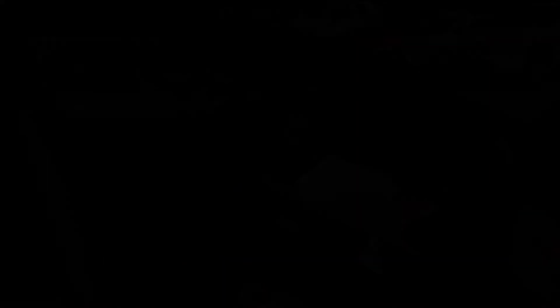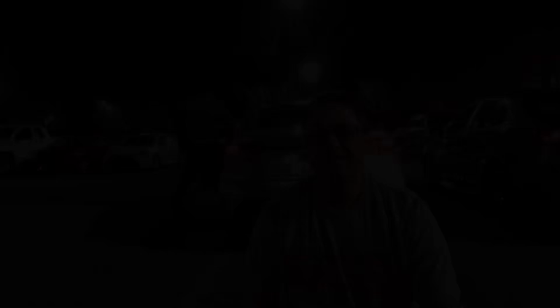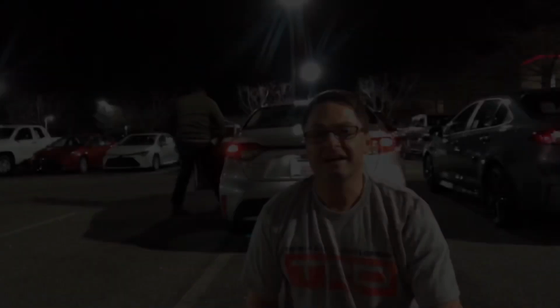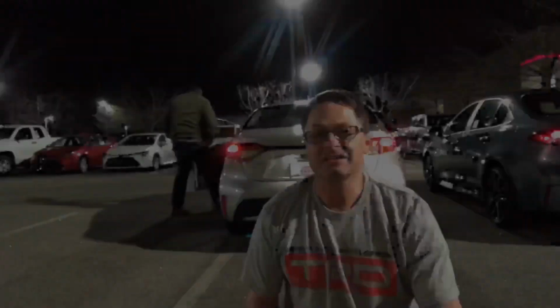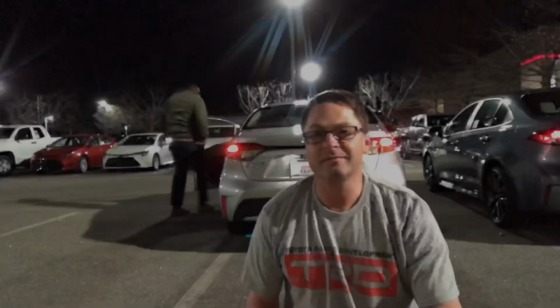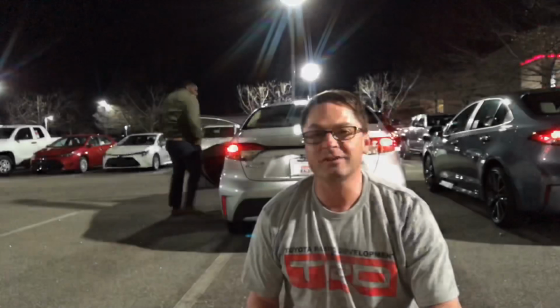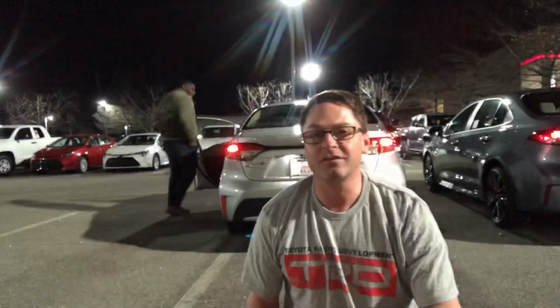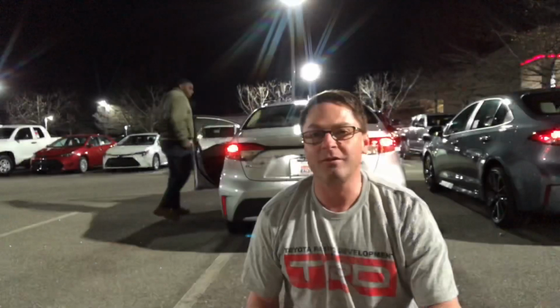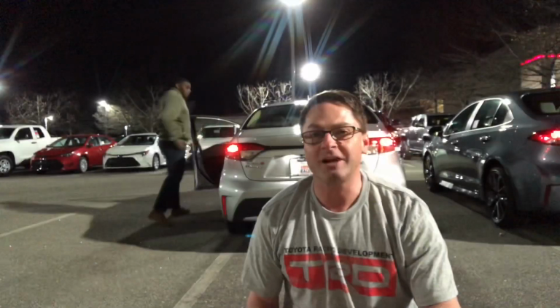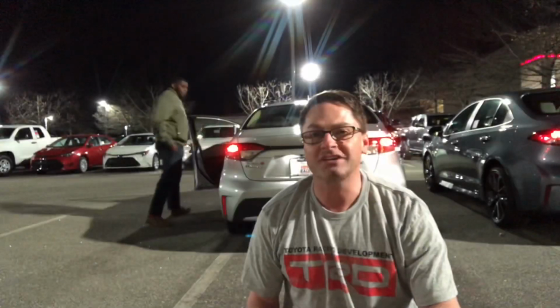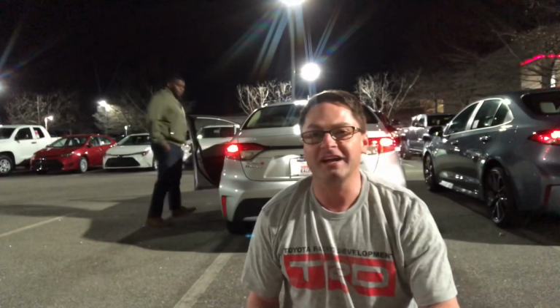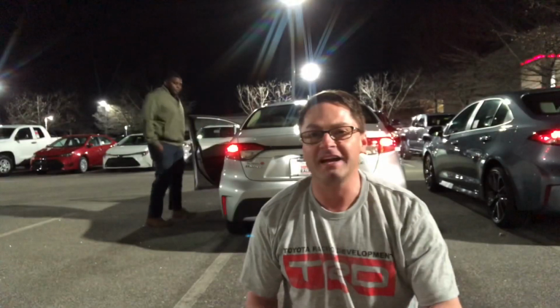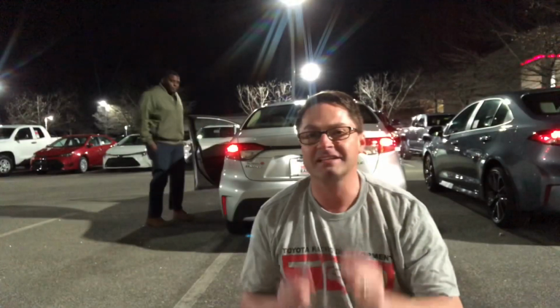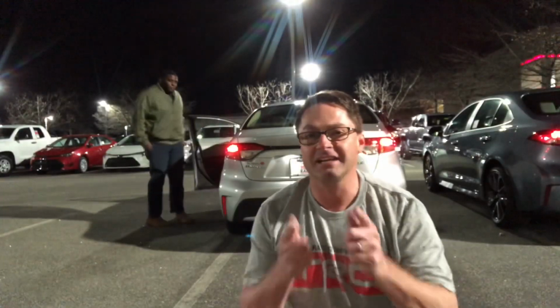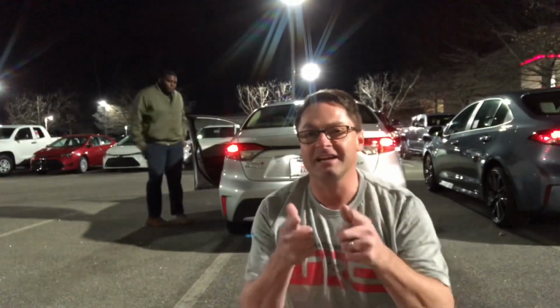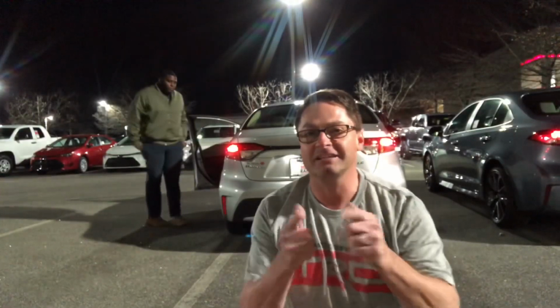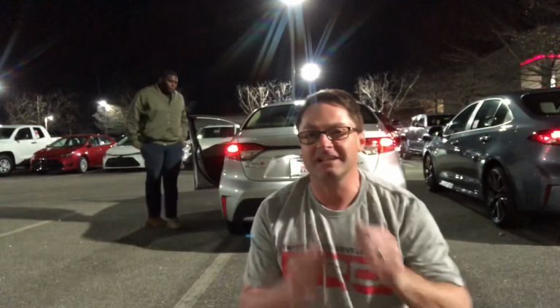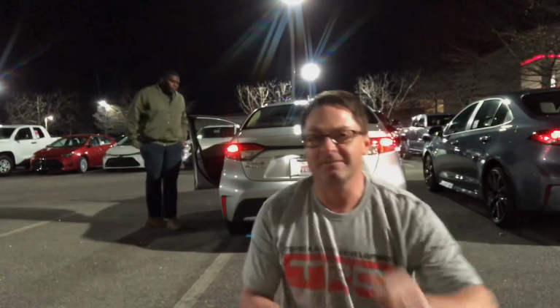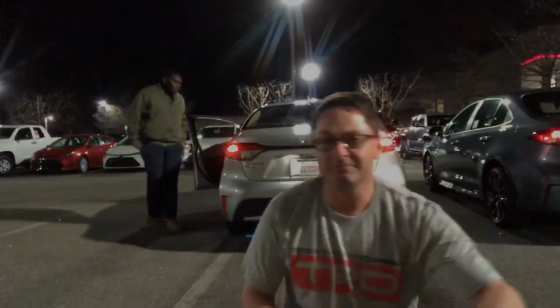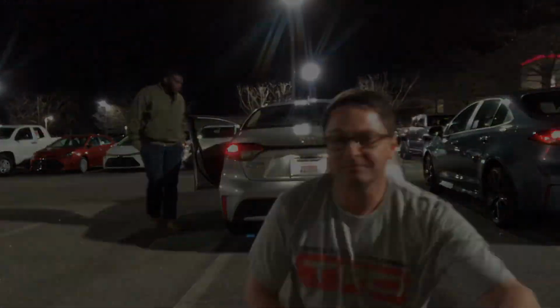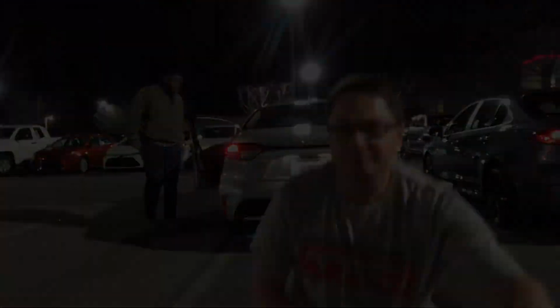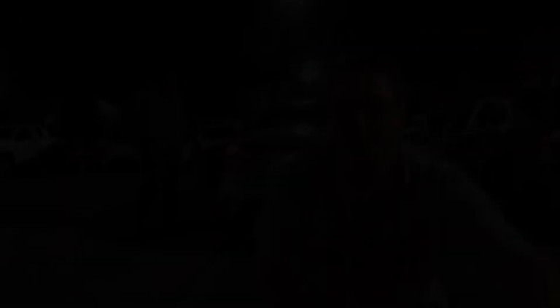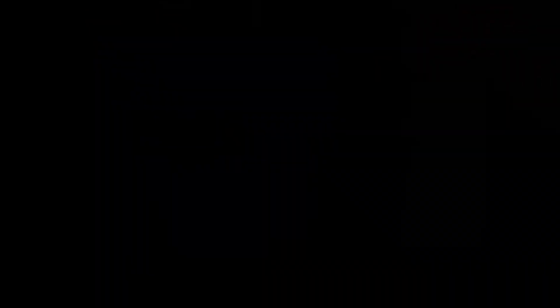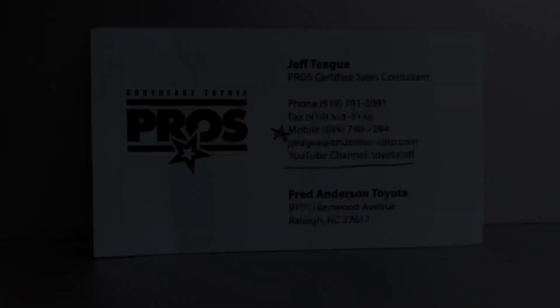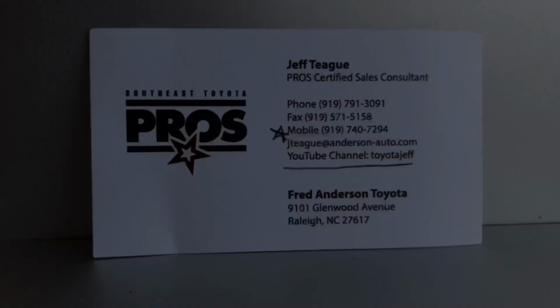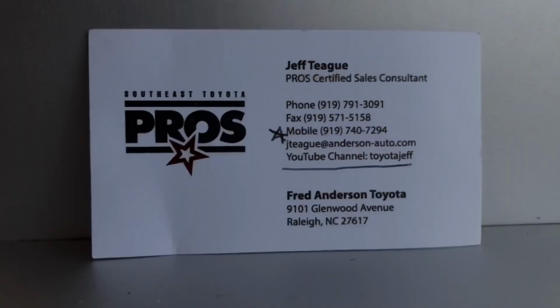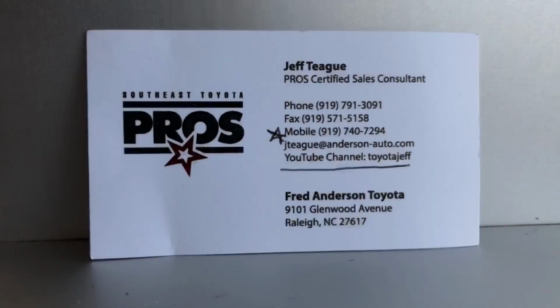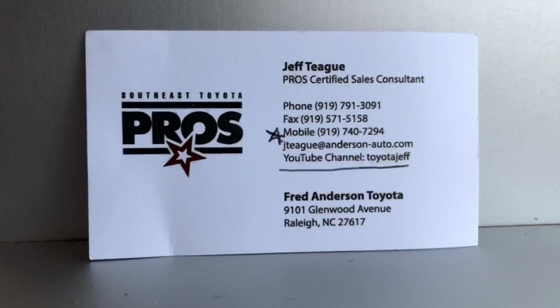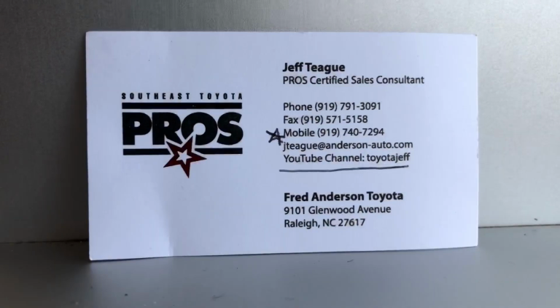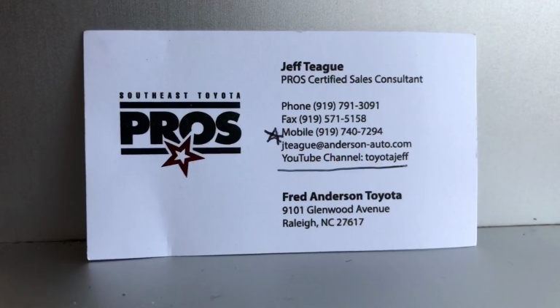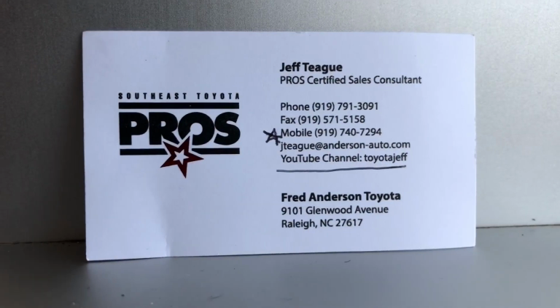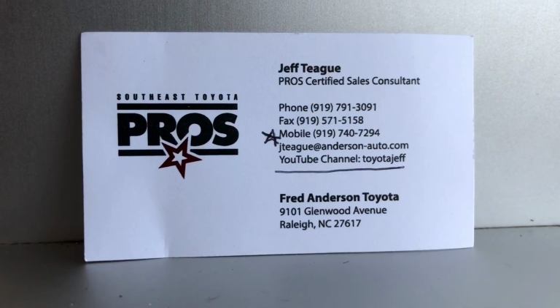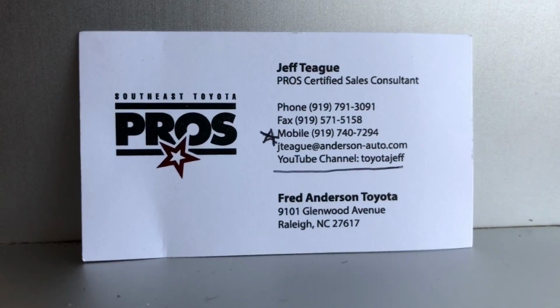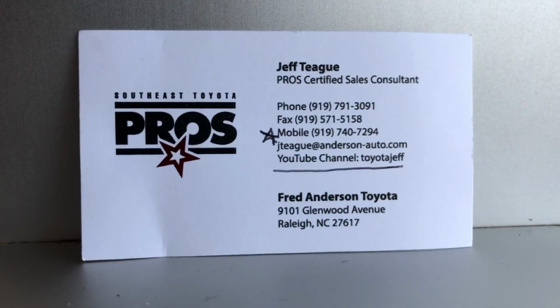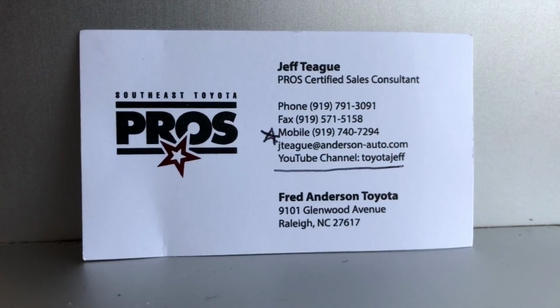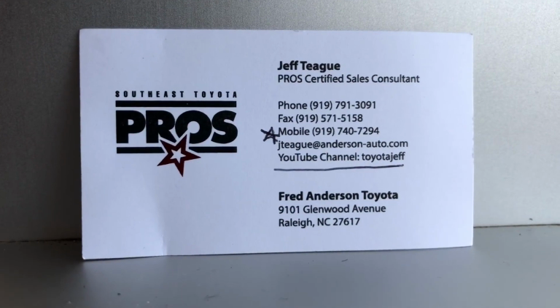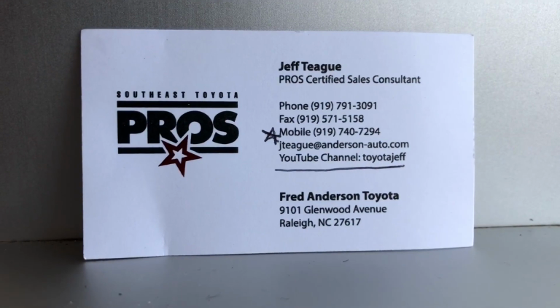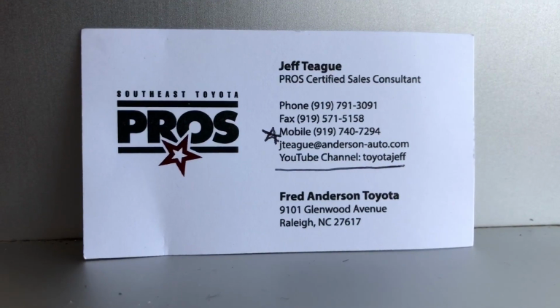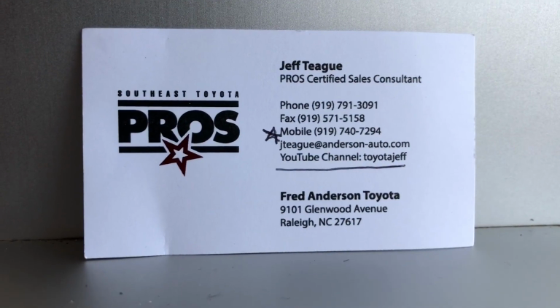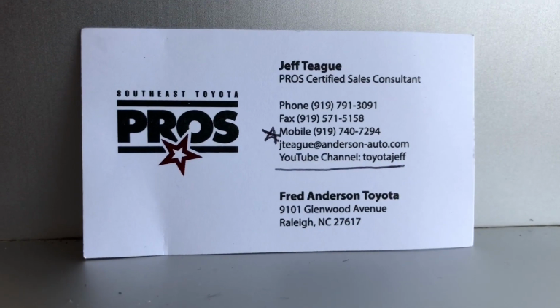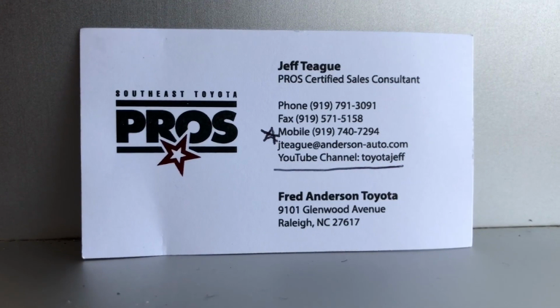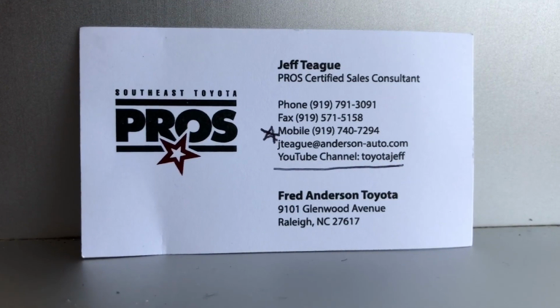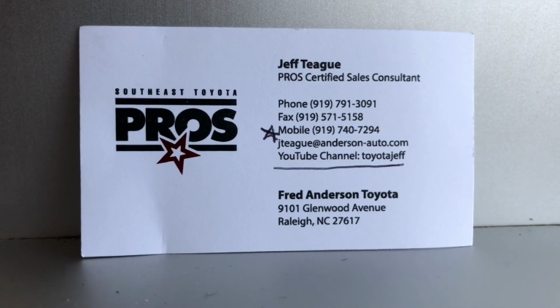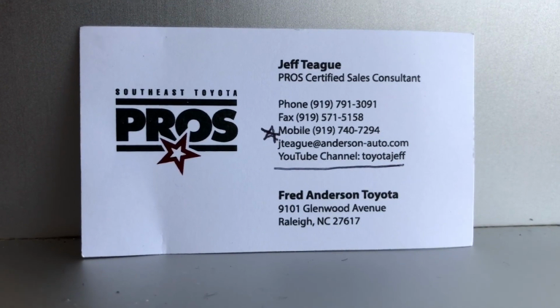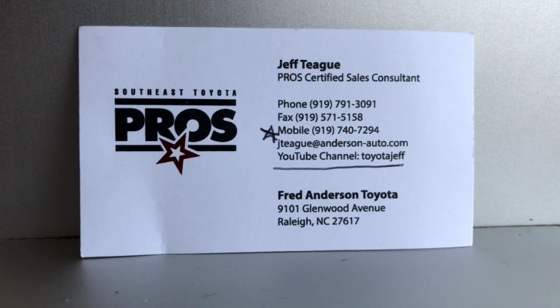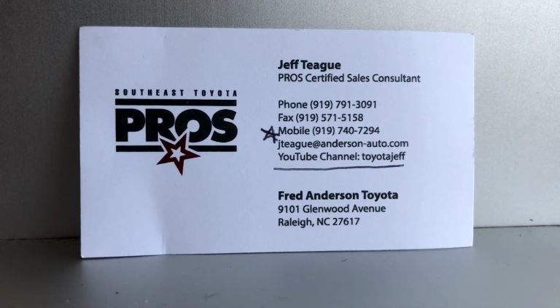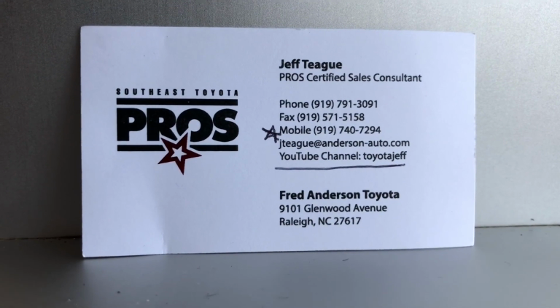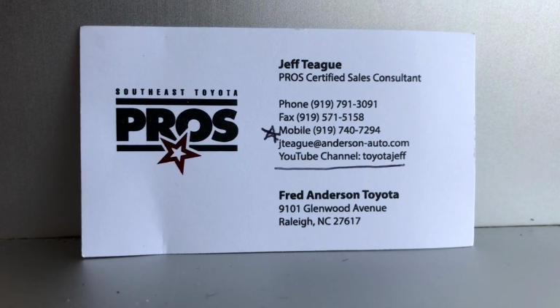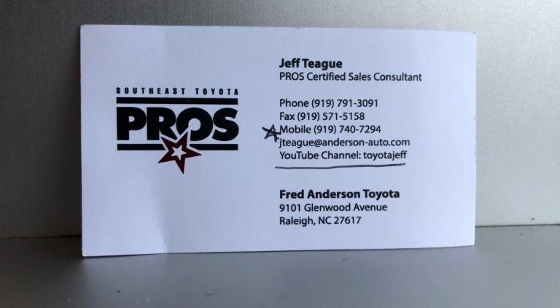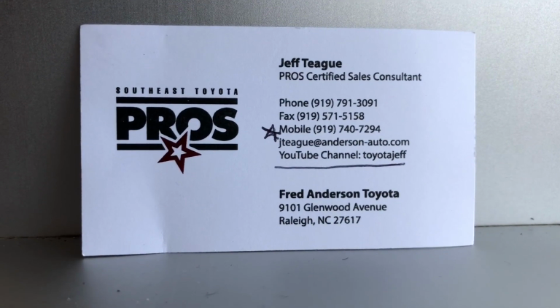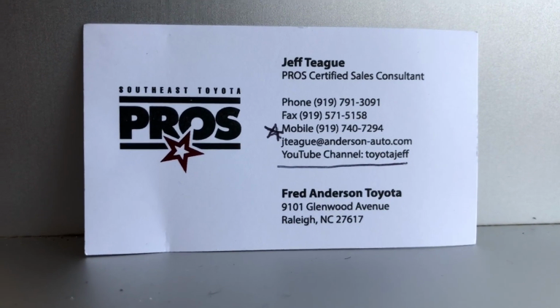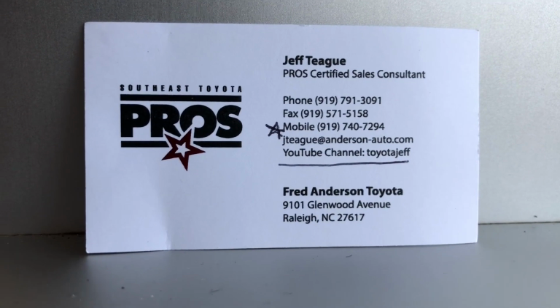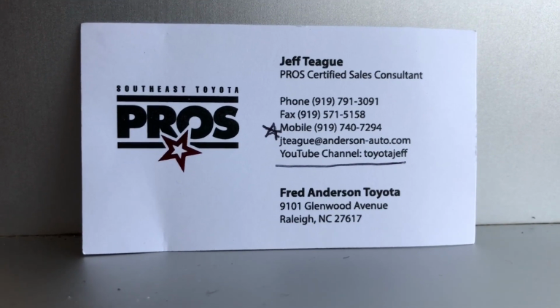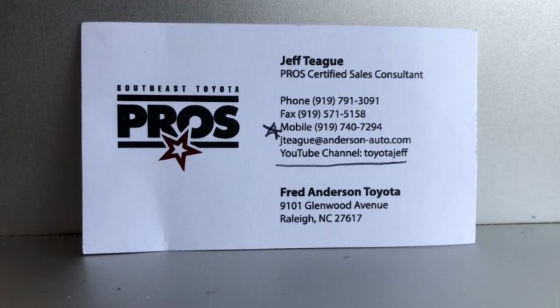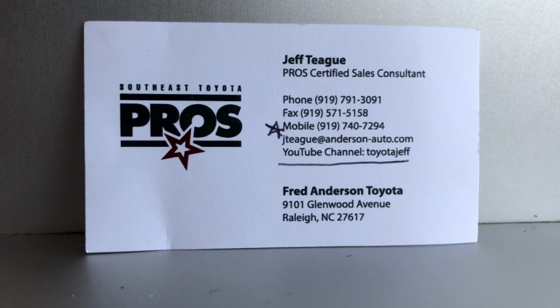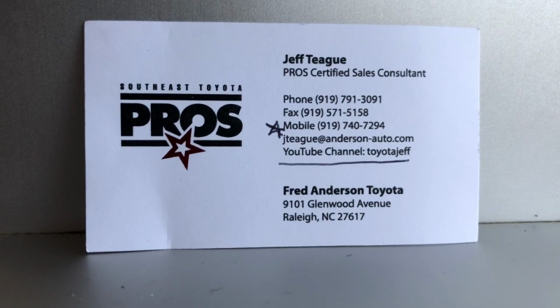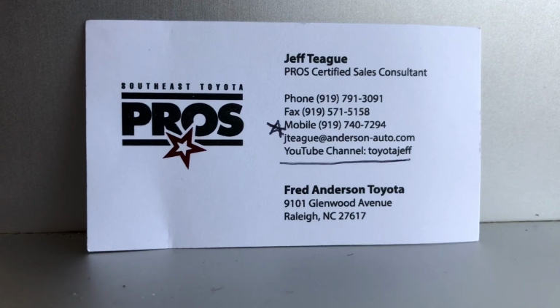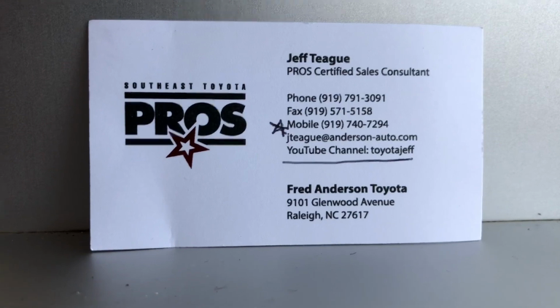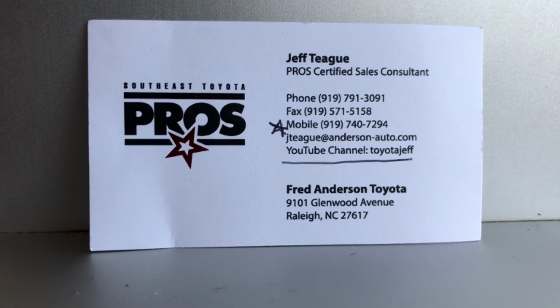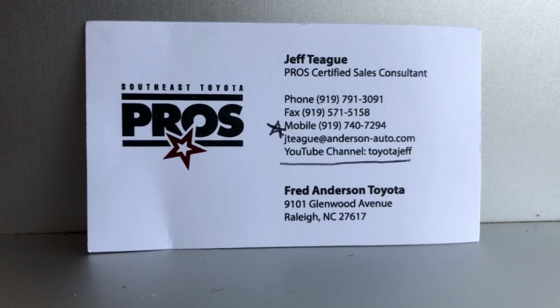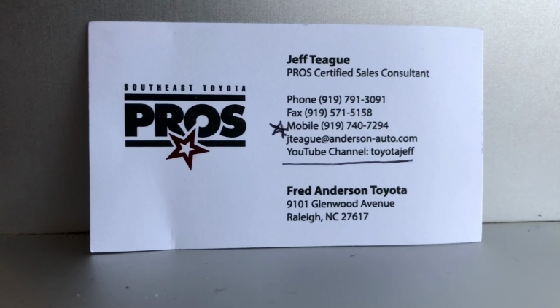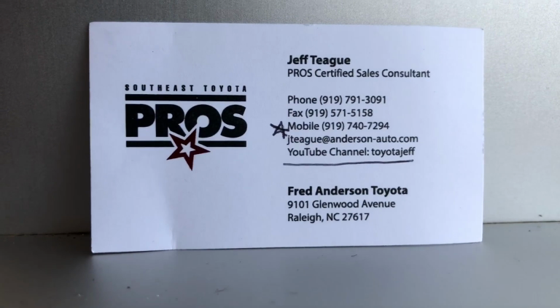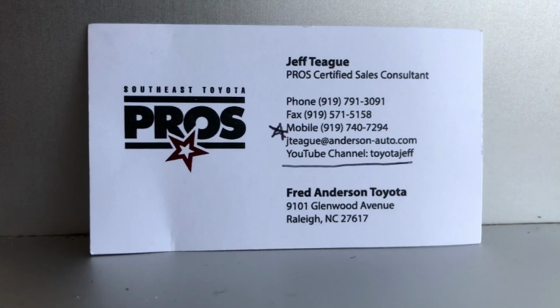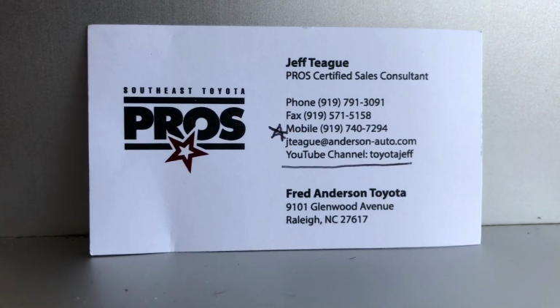Thanks so much for watching, guys. See you next time. Jeff Teague, salesperson, Fred Anderson Toyota — ask to work with Jeff.